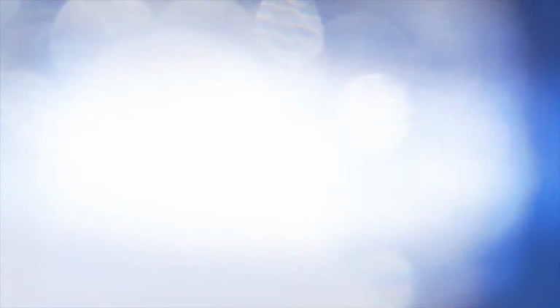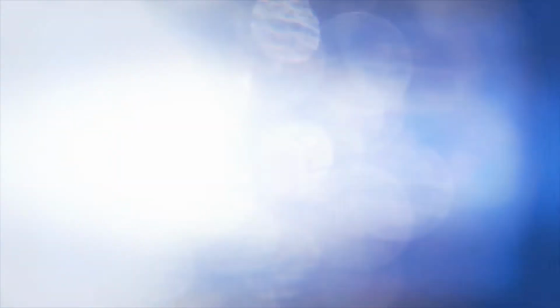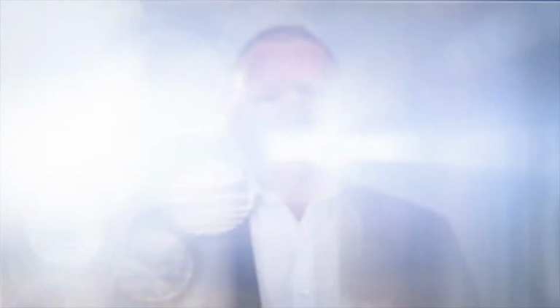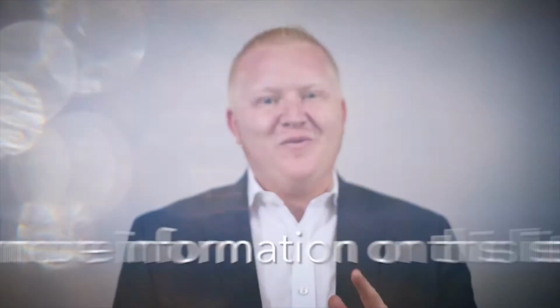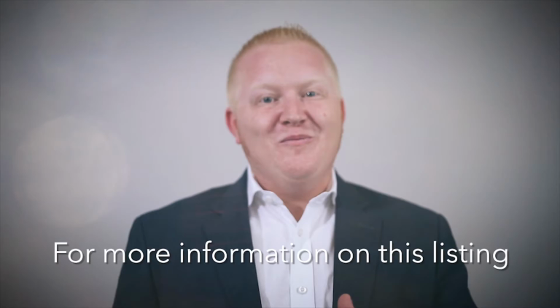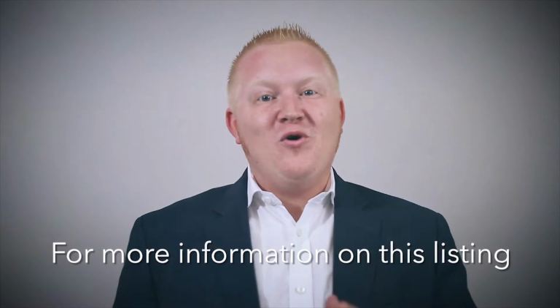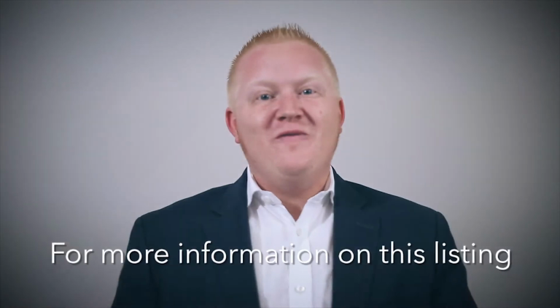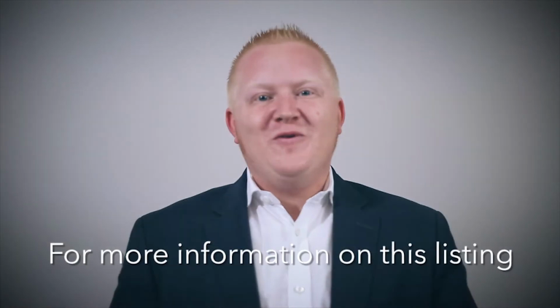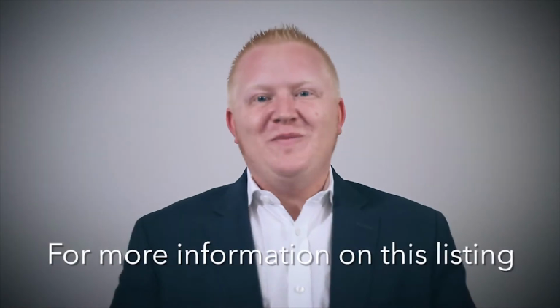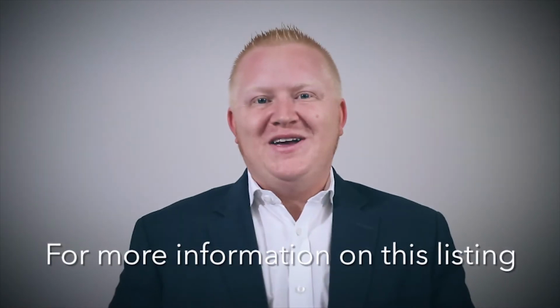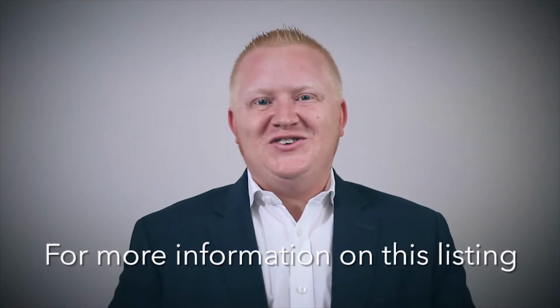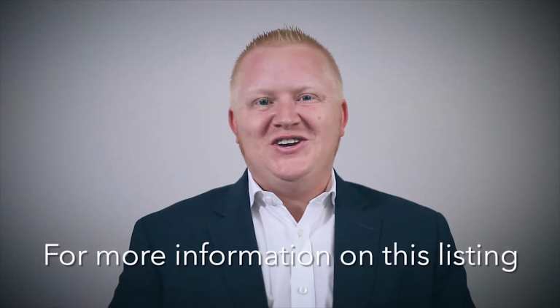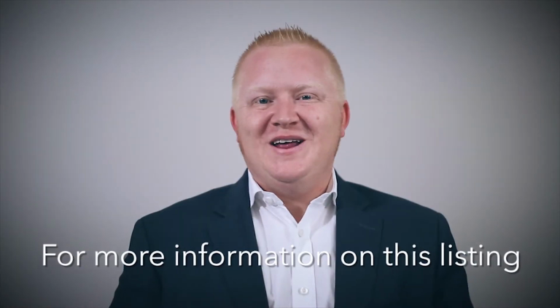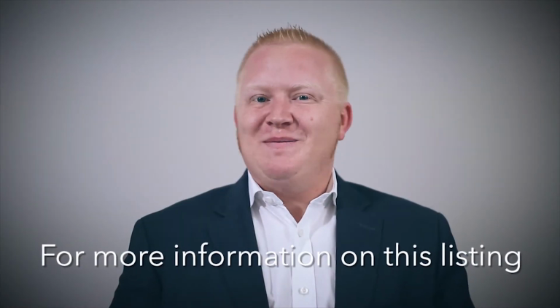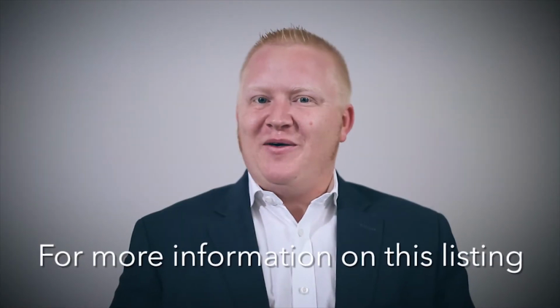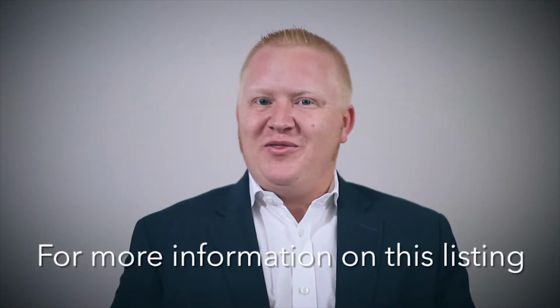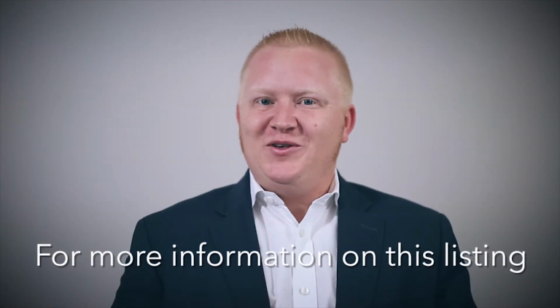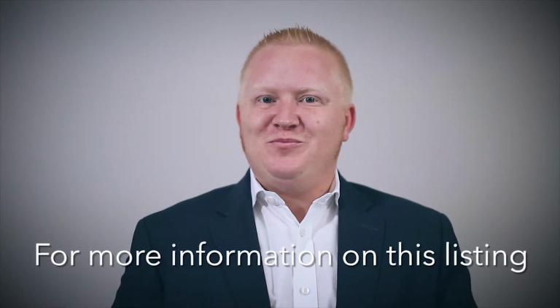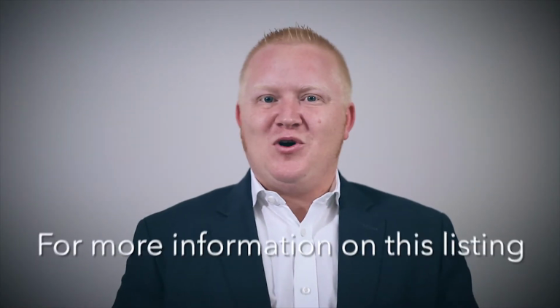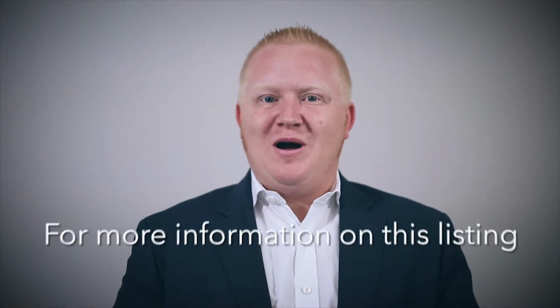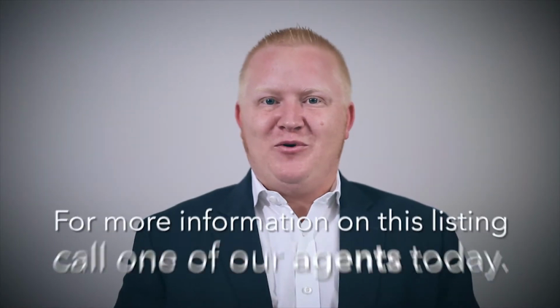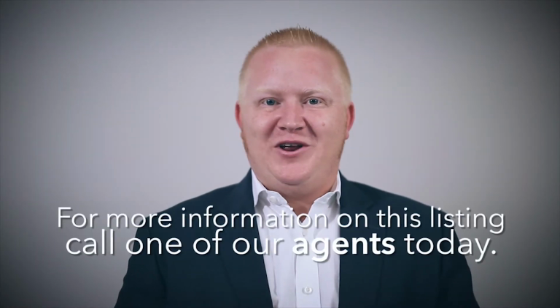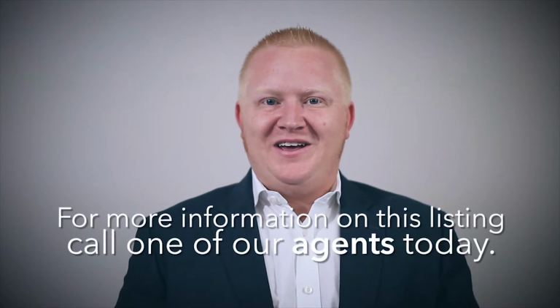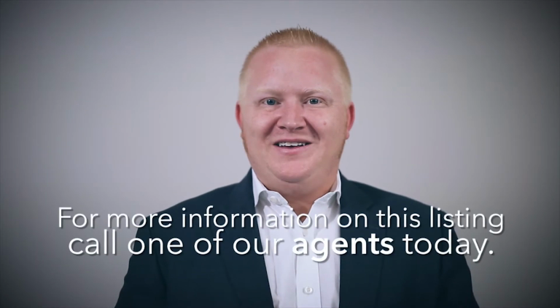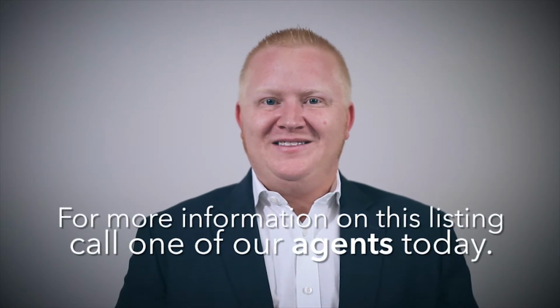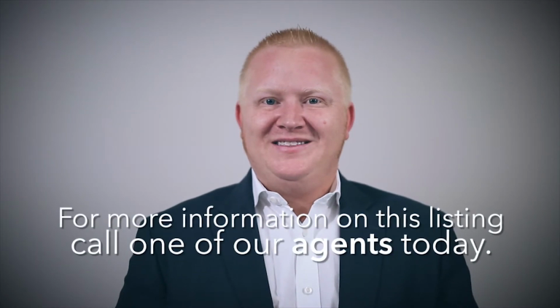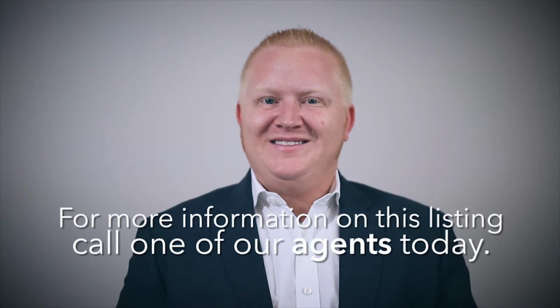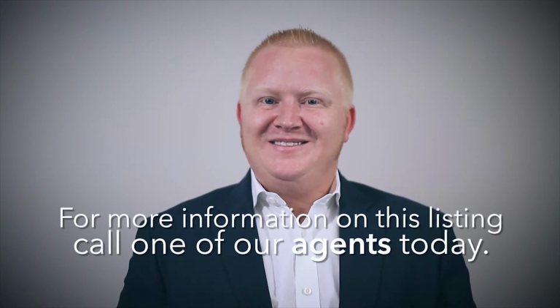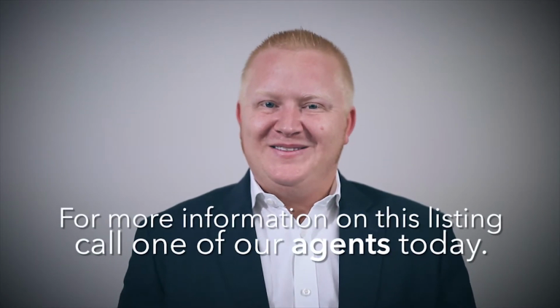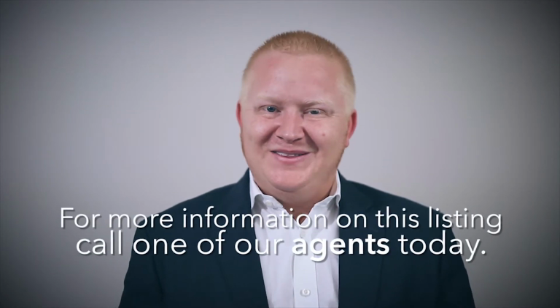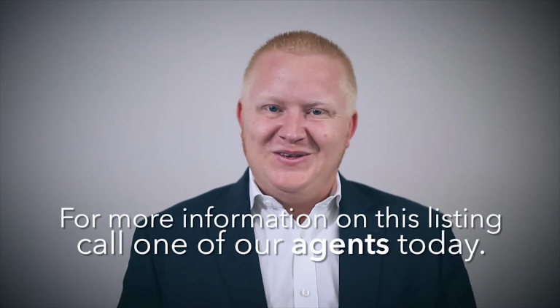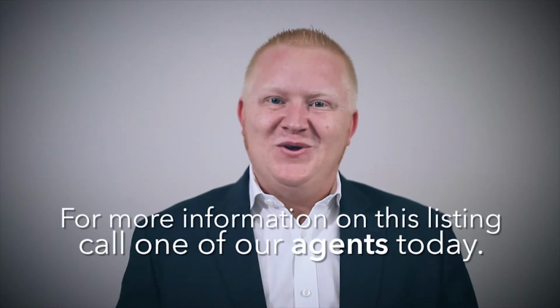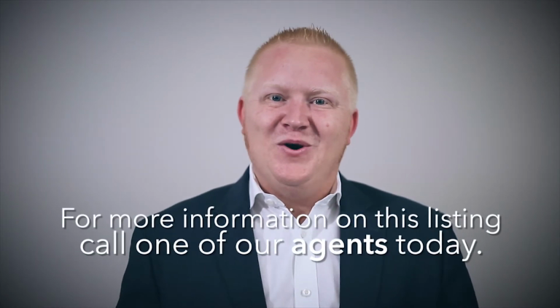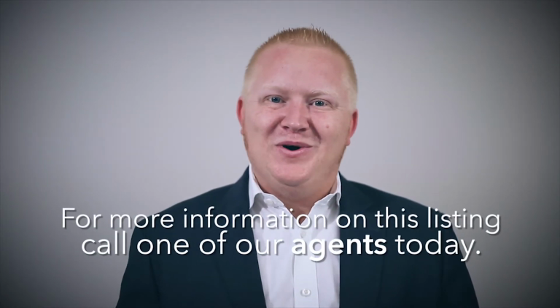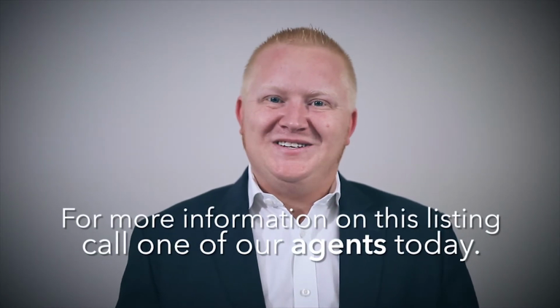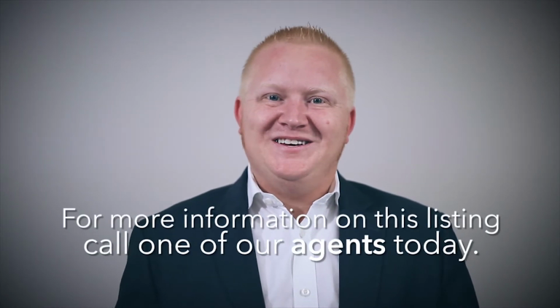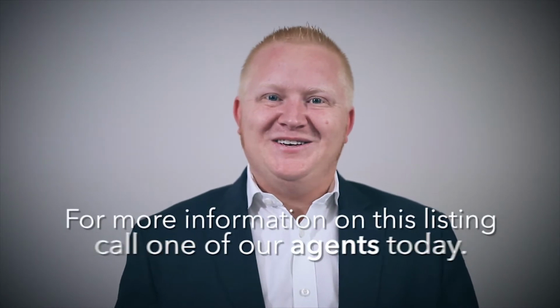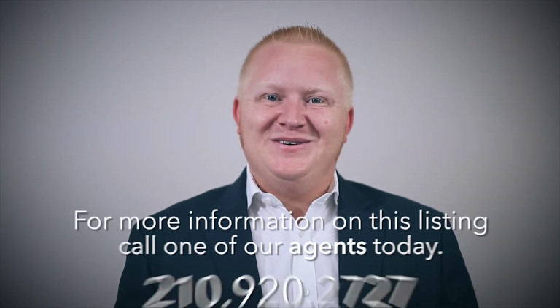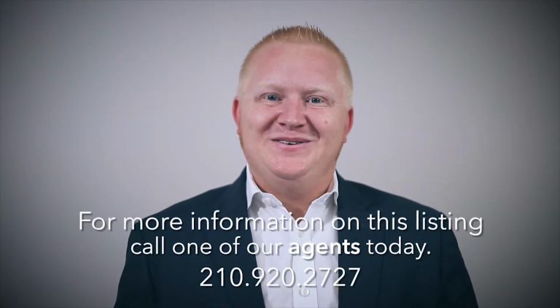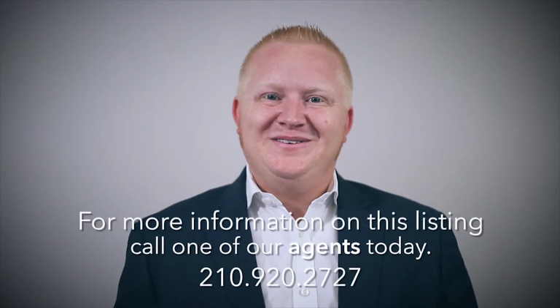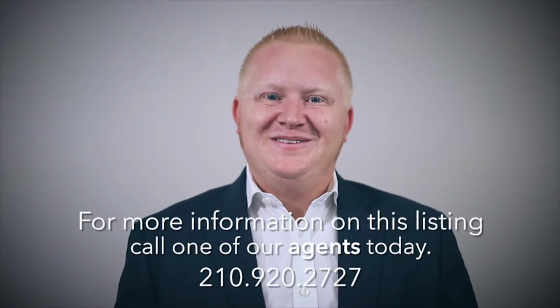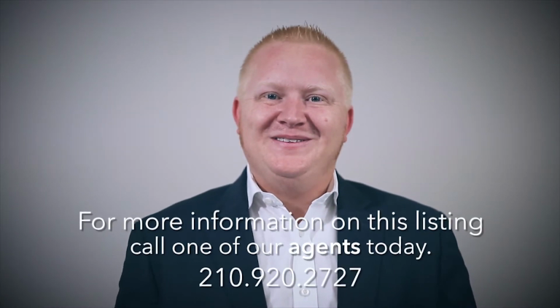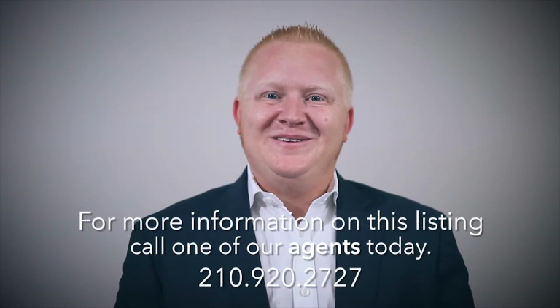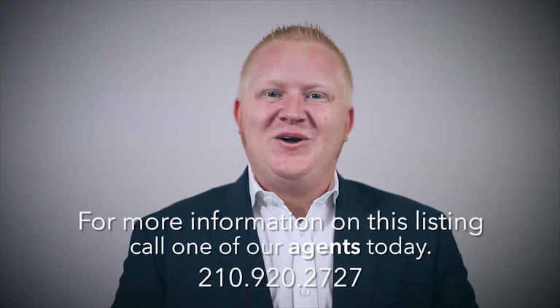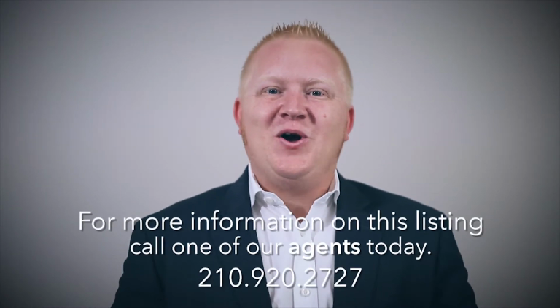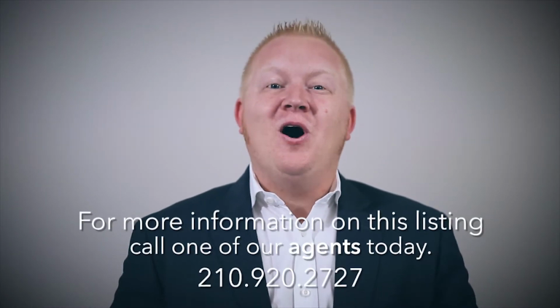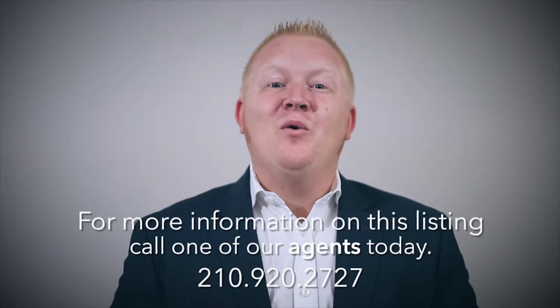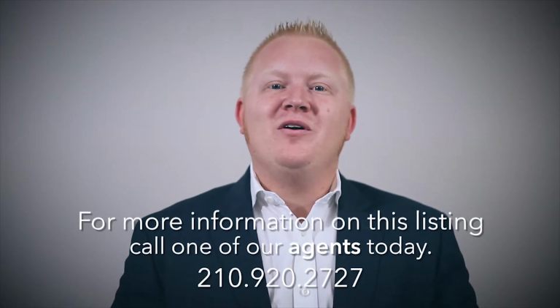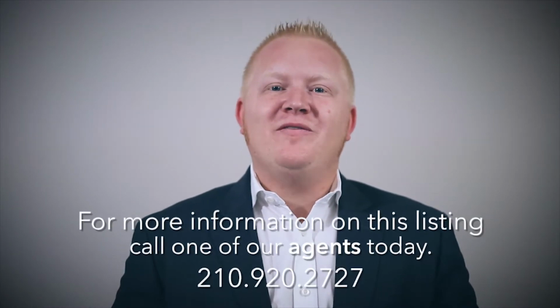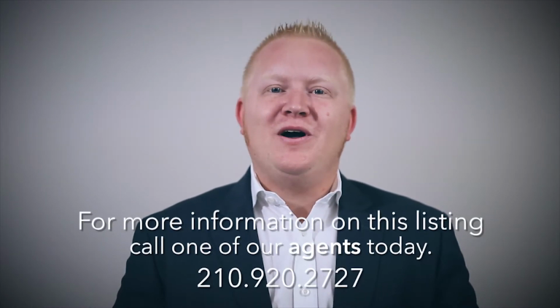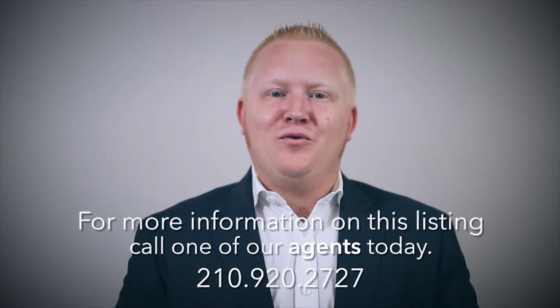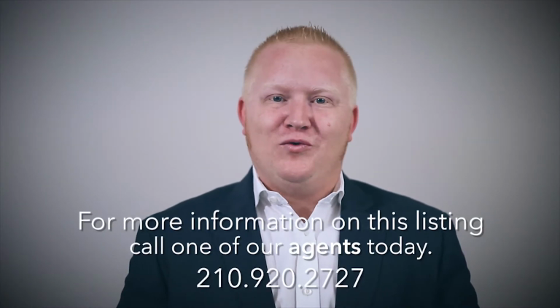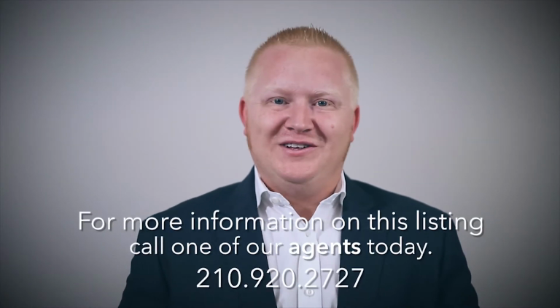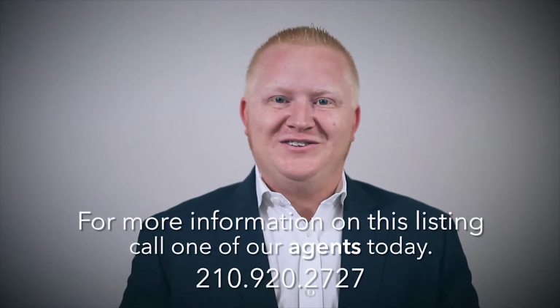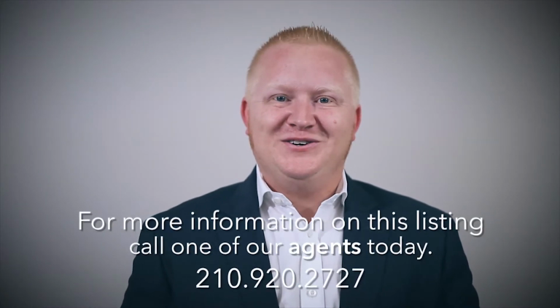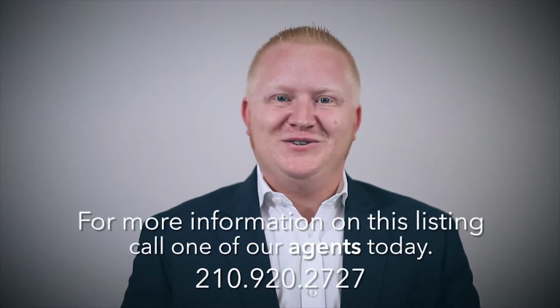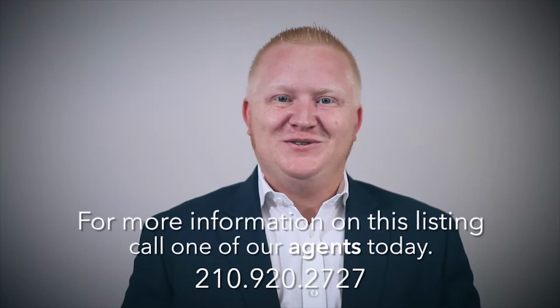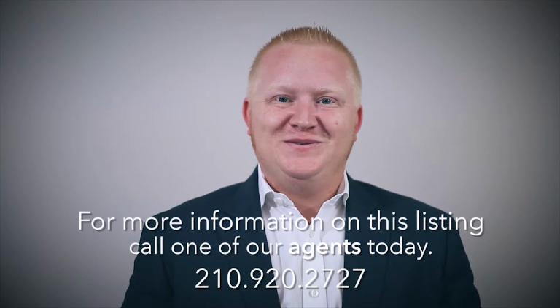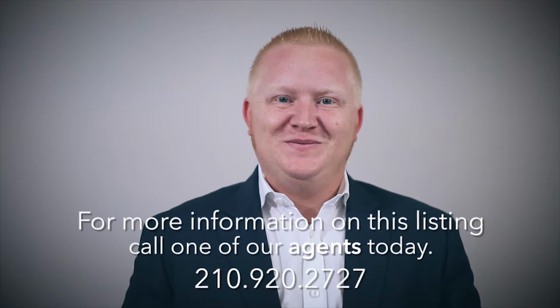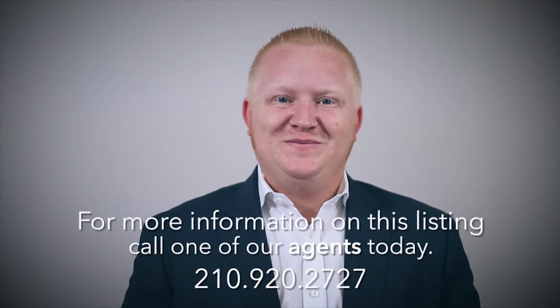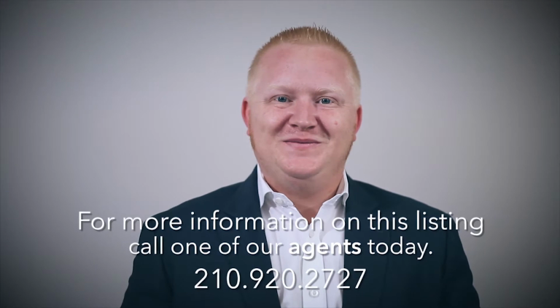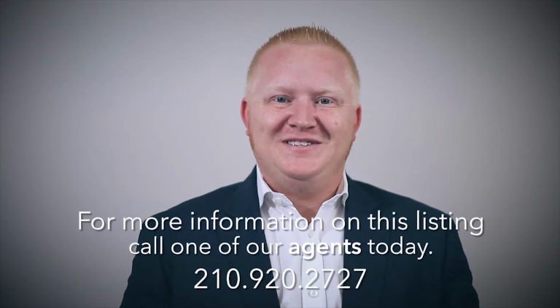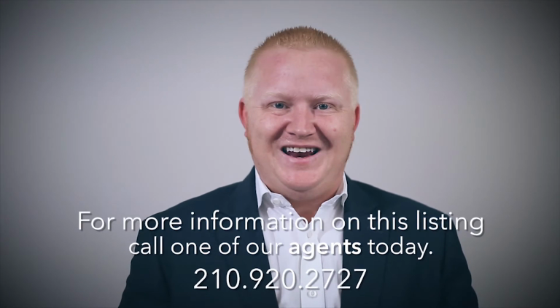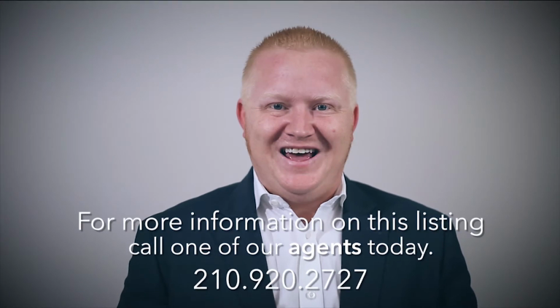For more information about this property, call one of our Realtors today.